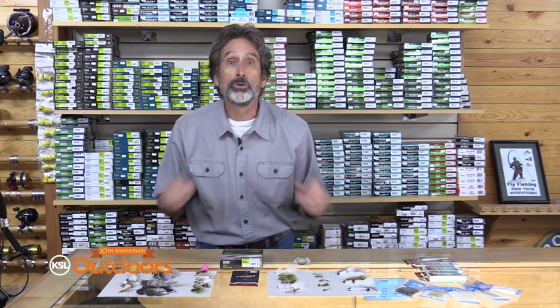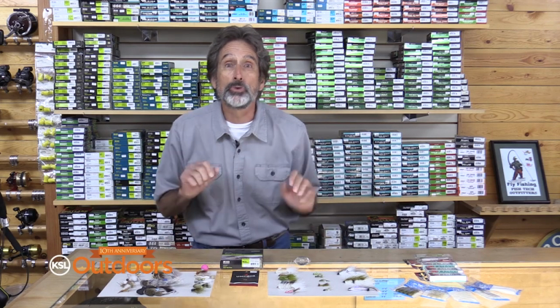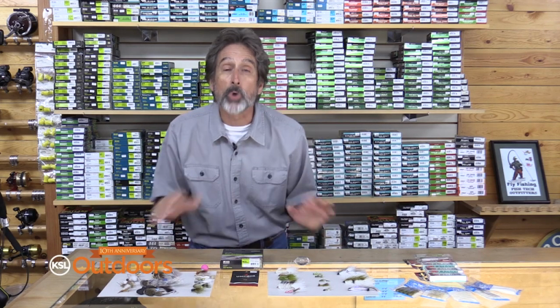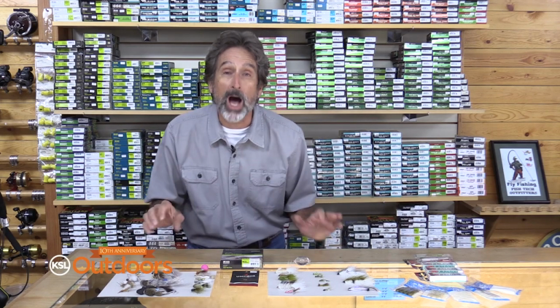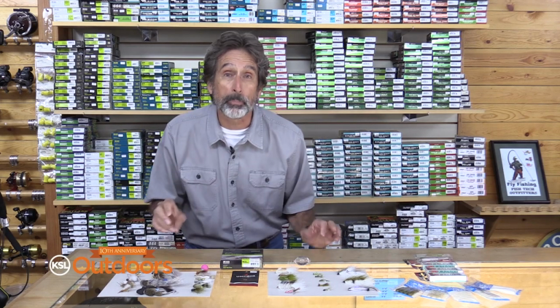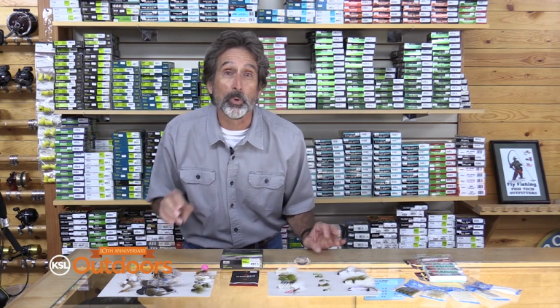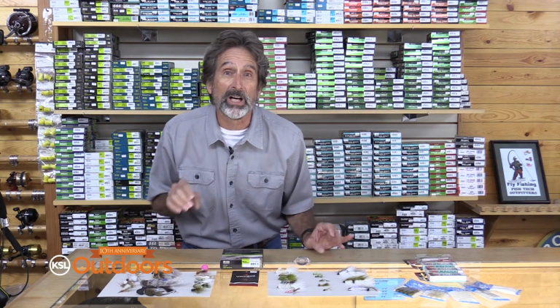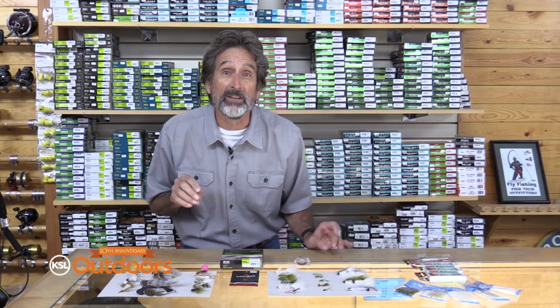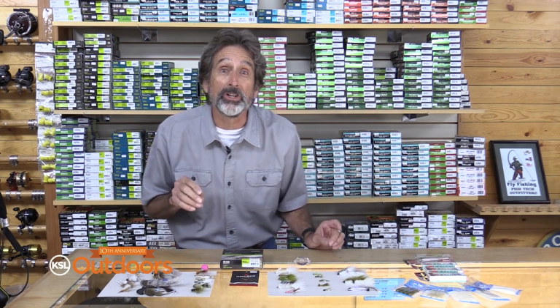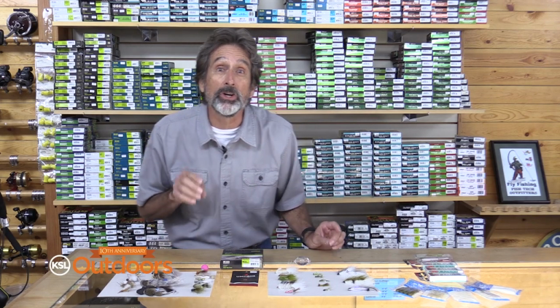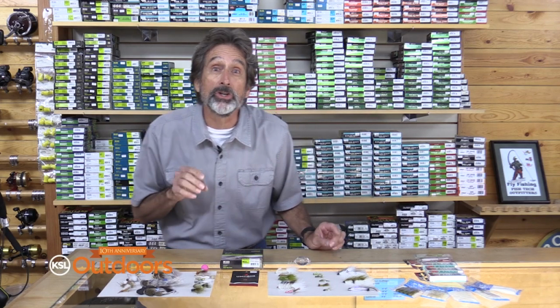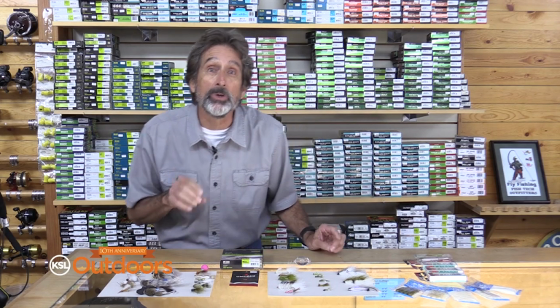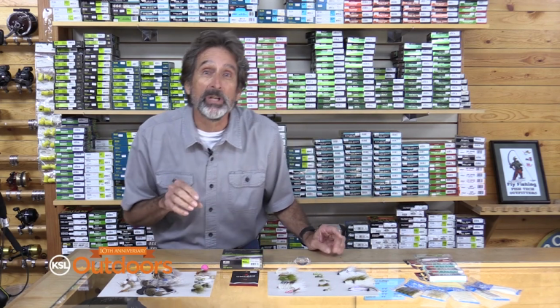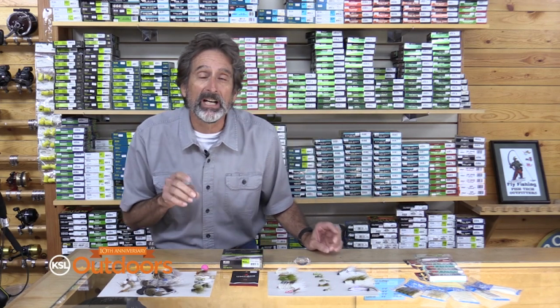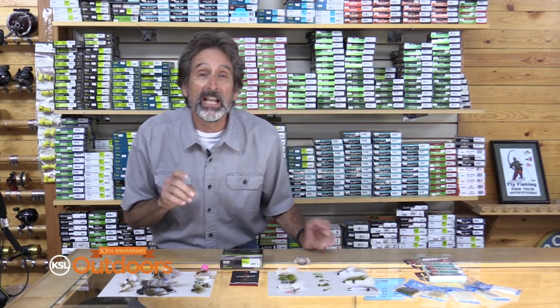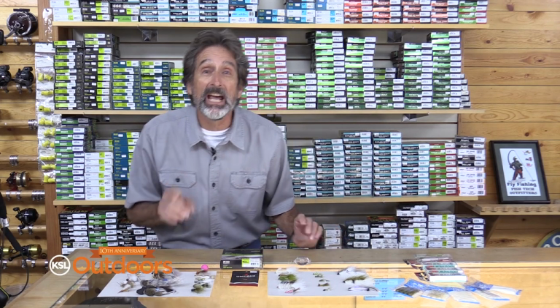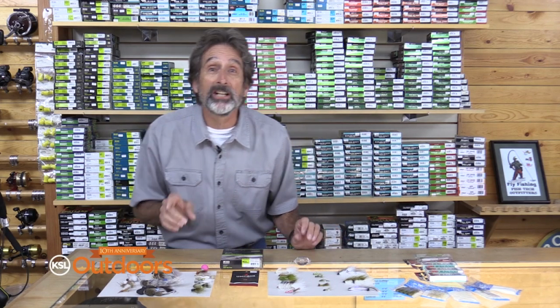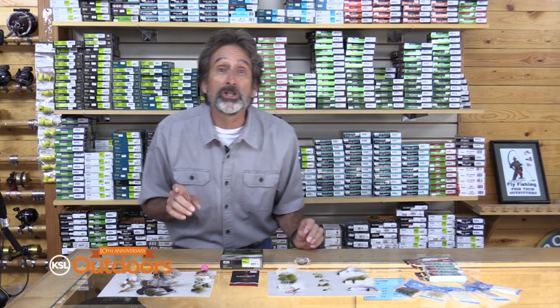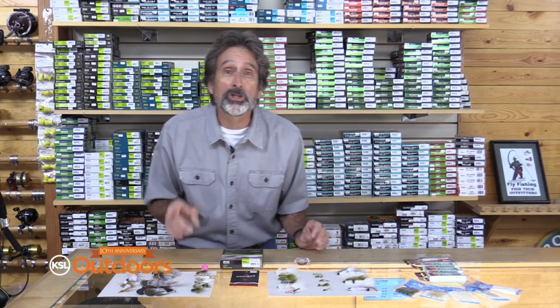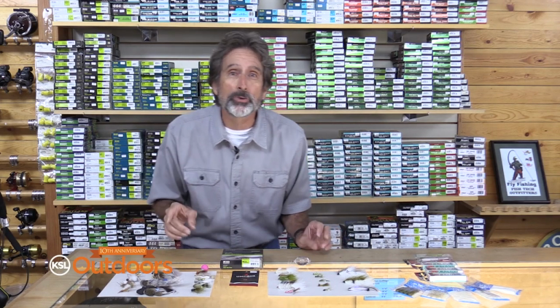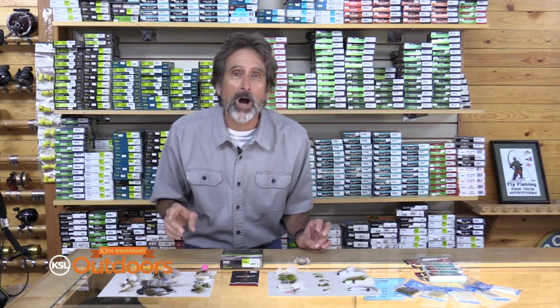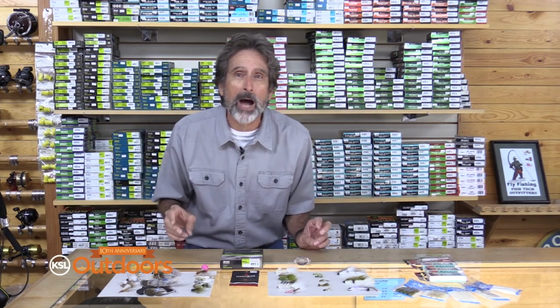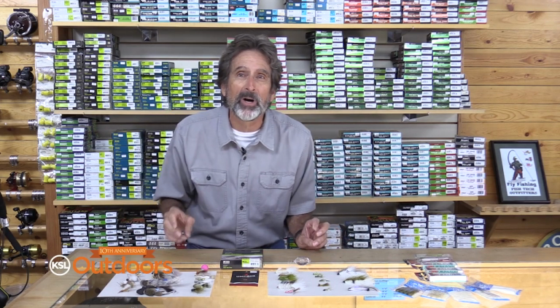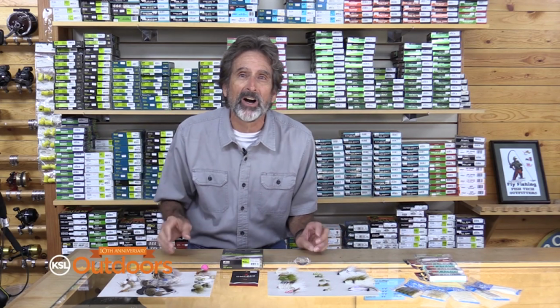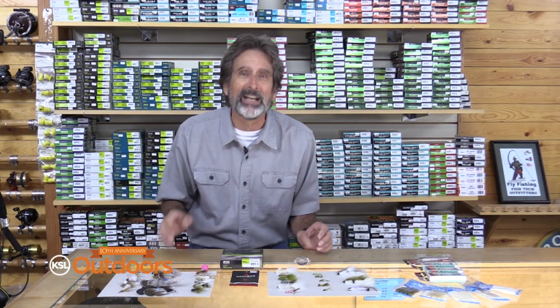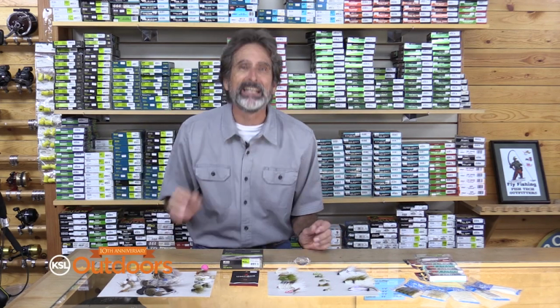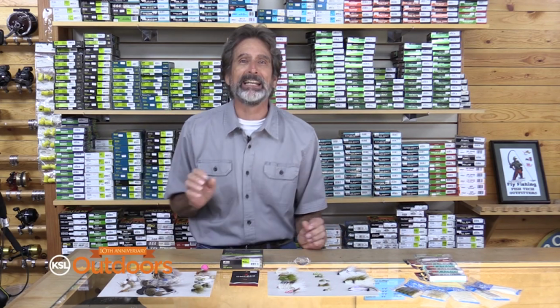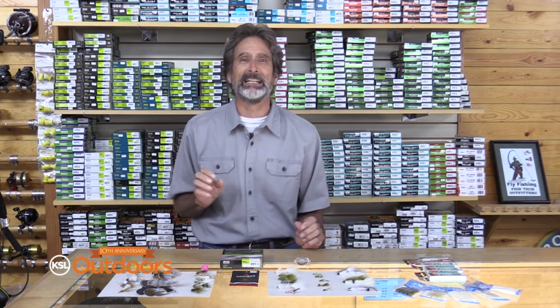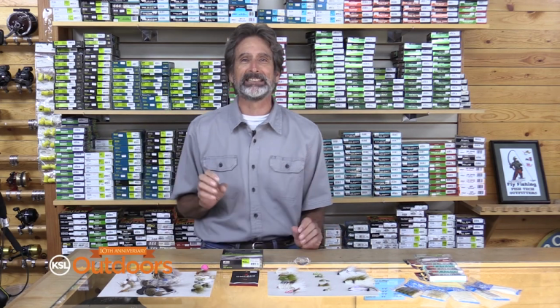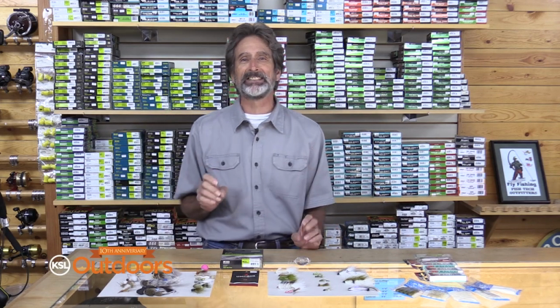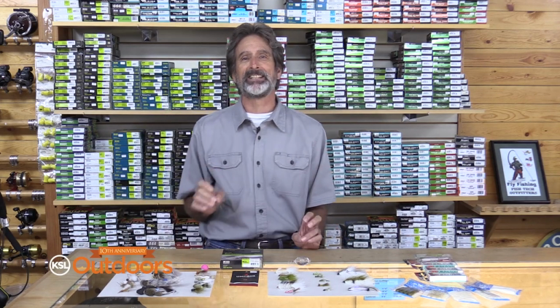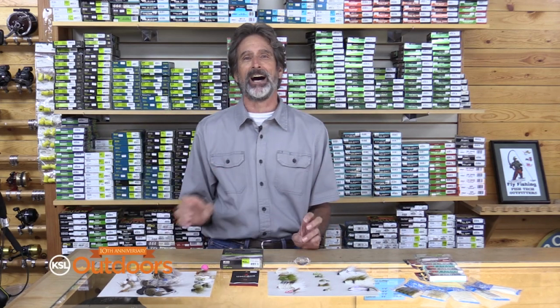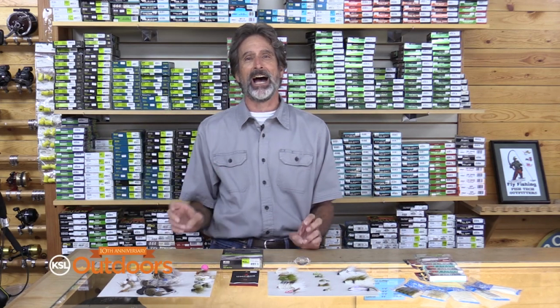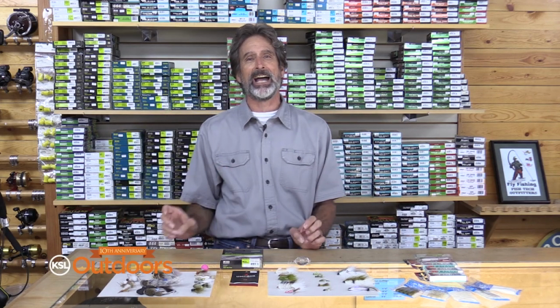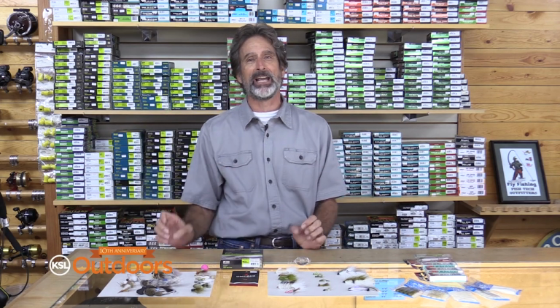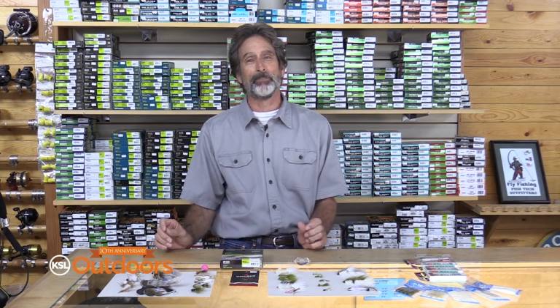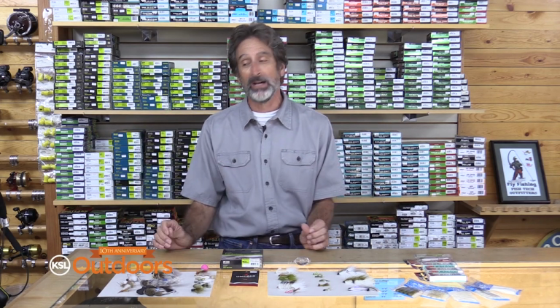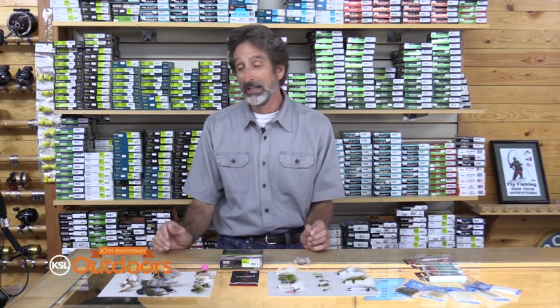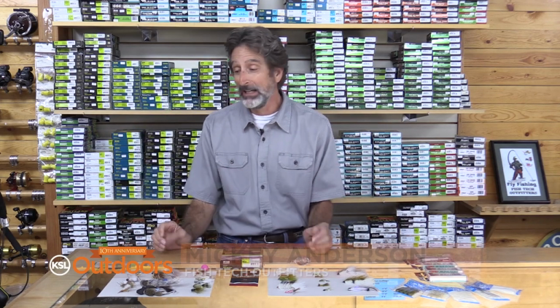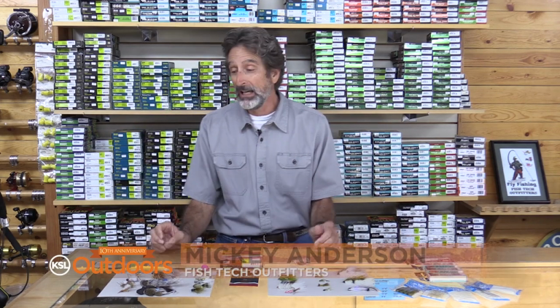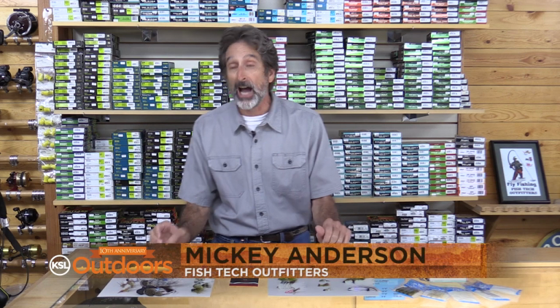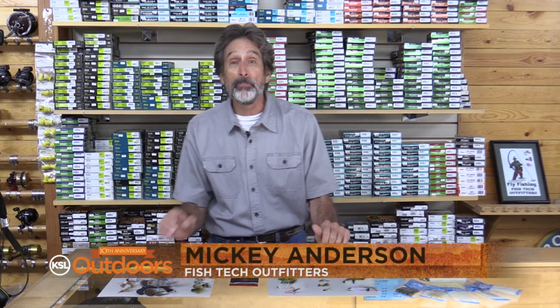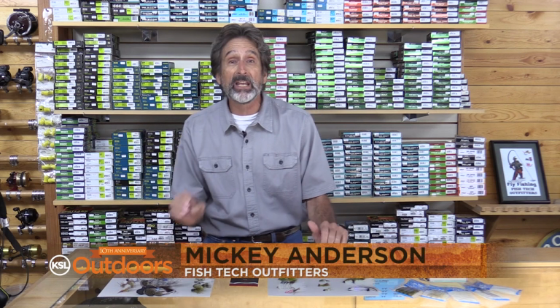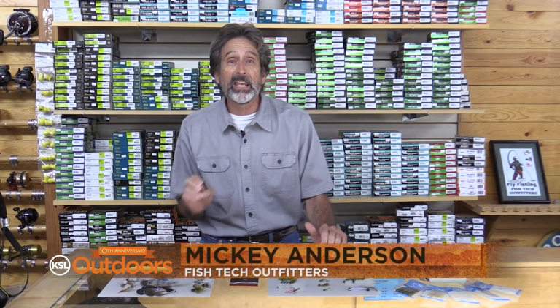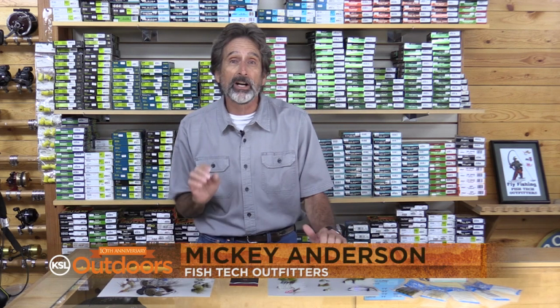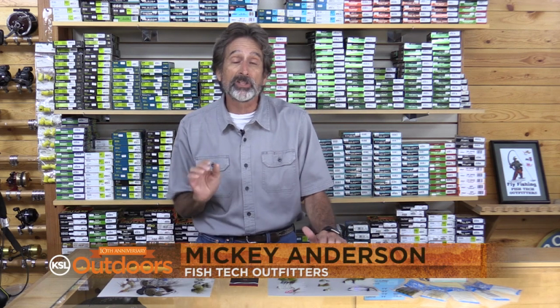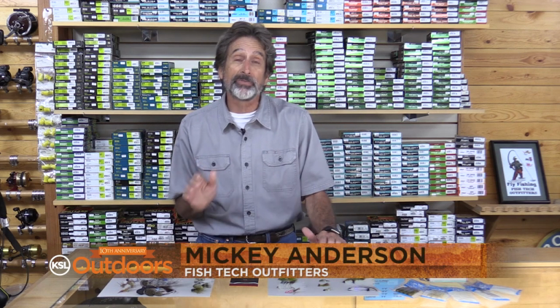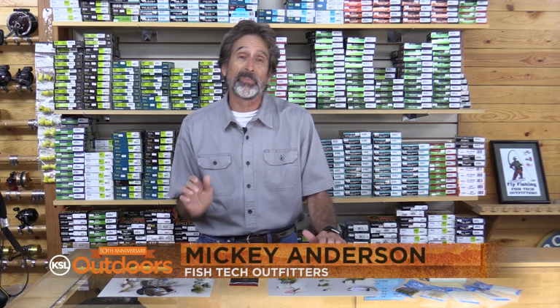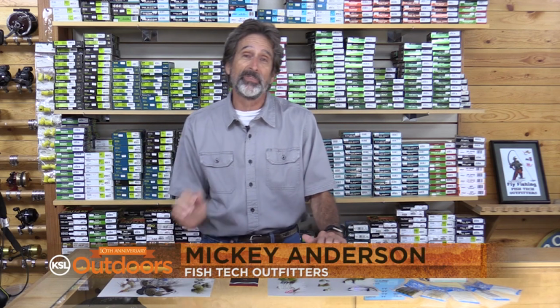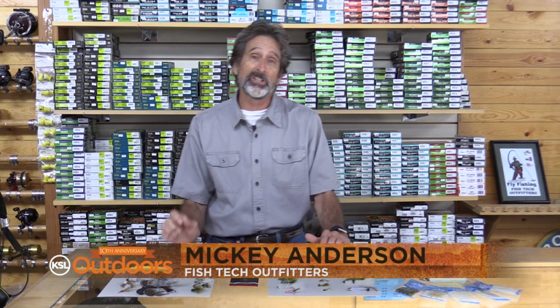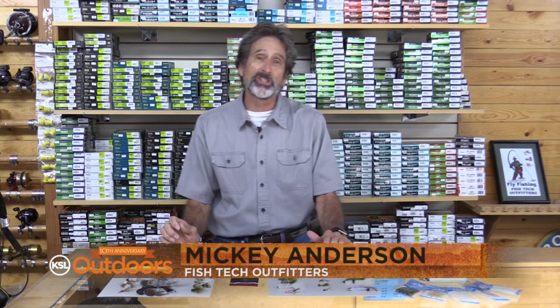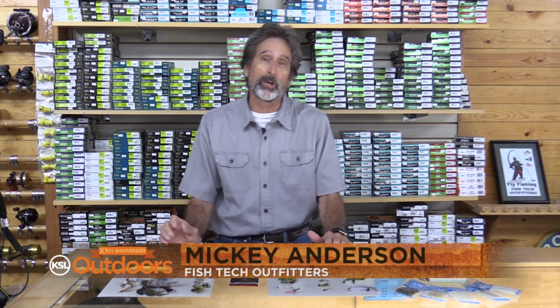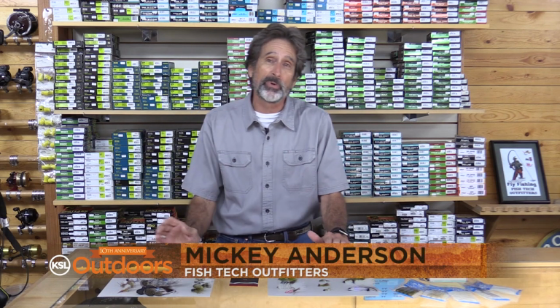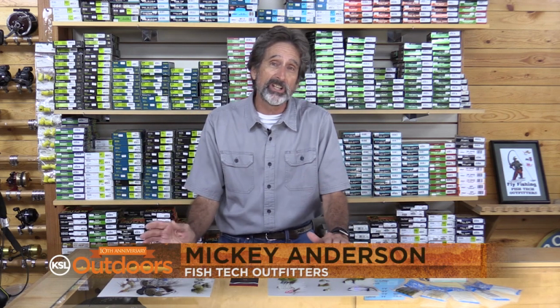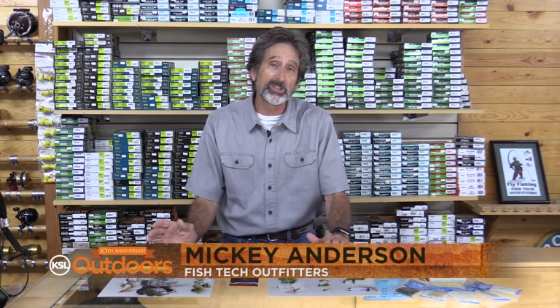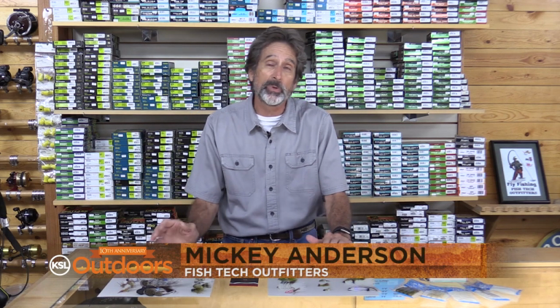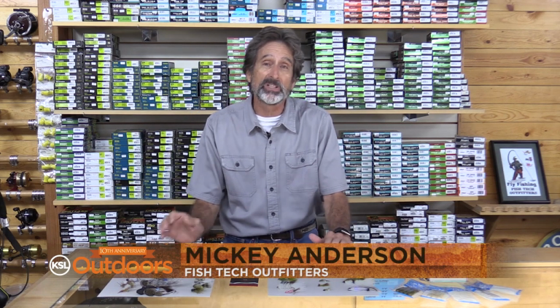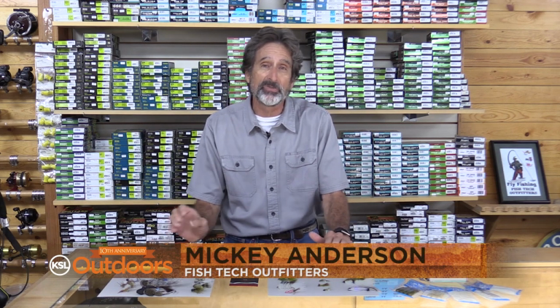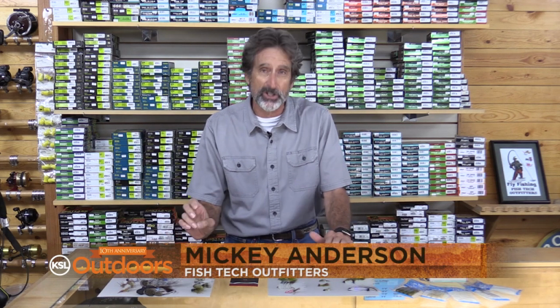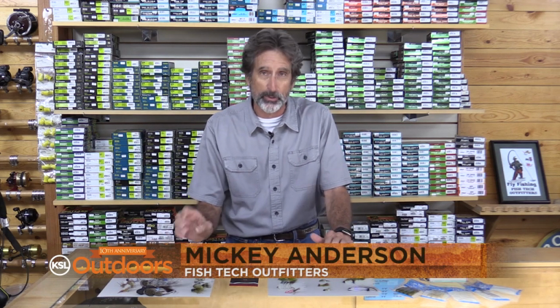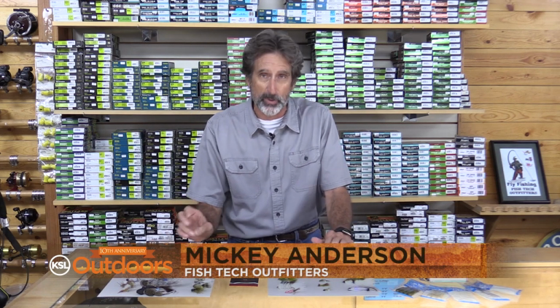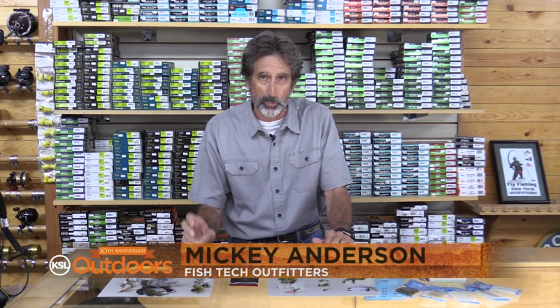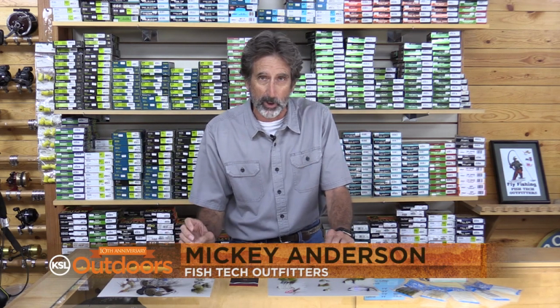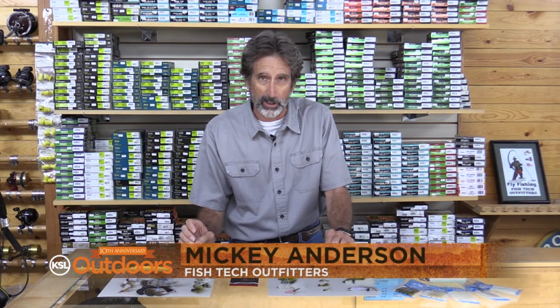Drop whatever you're doing and head to Strawberry. It's time. I'm Nick Anderson from Fish Tech with this week's fishing report.